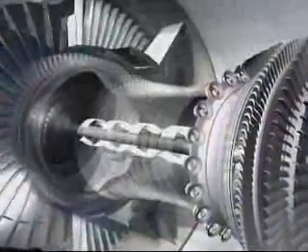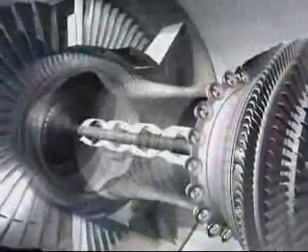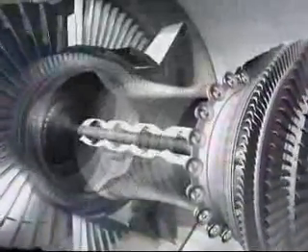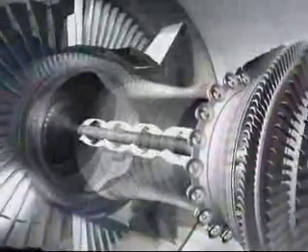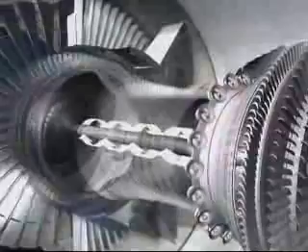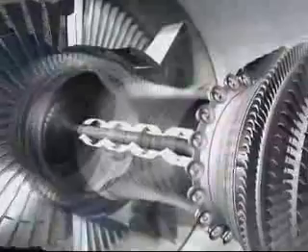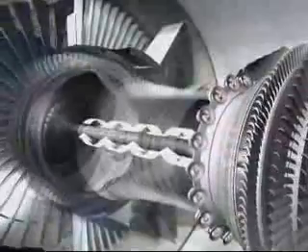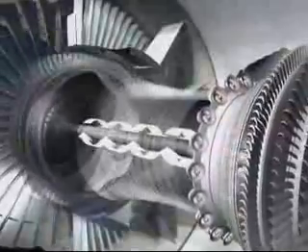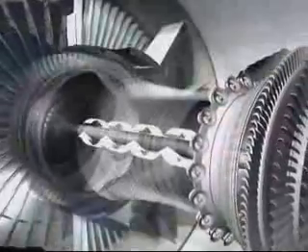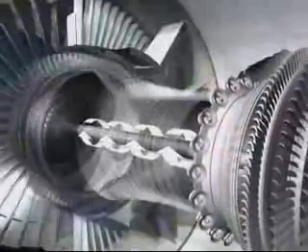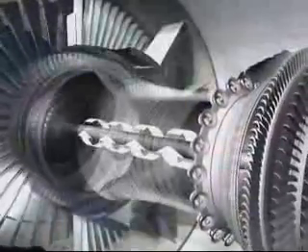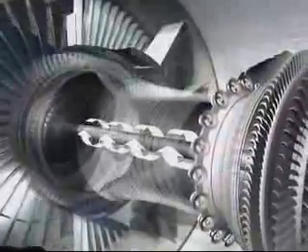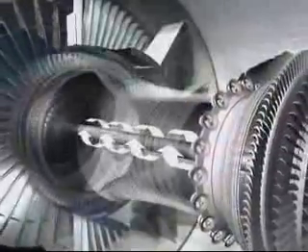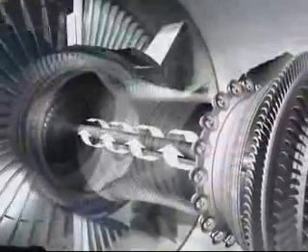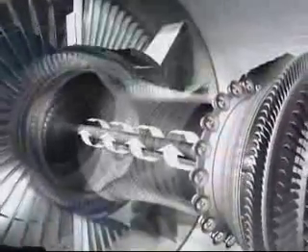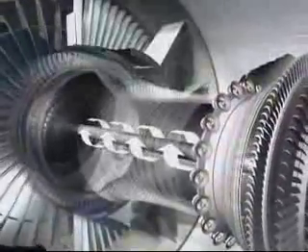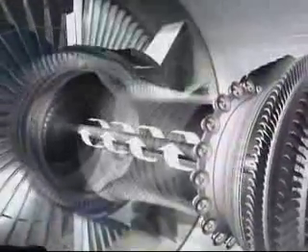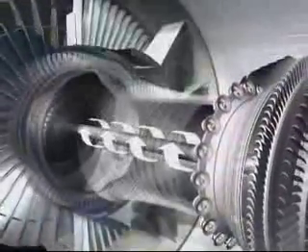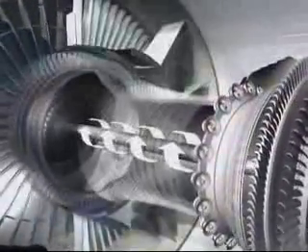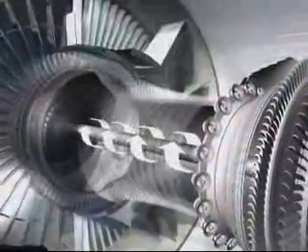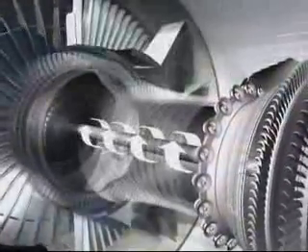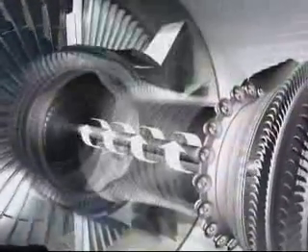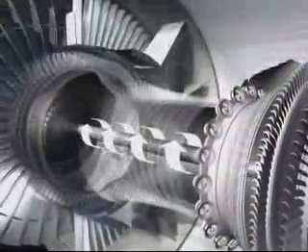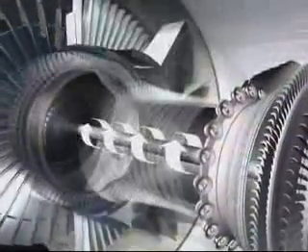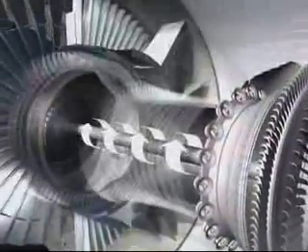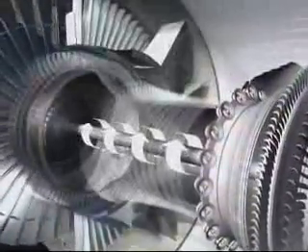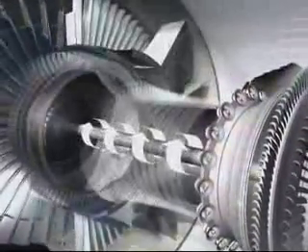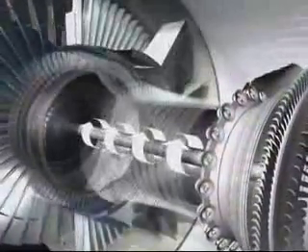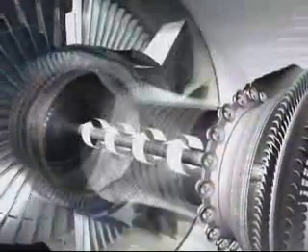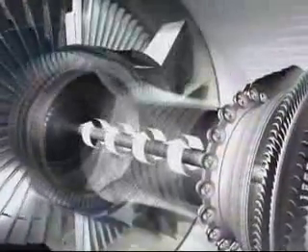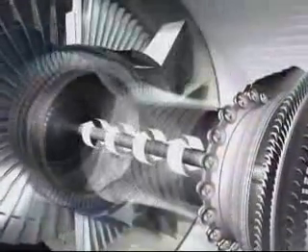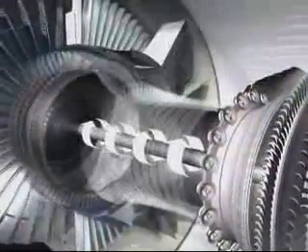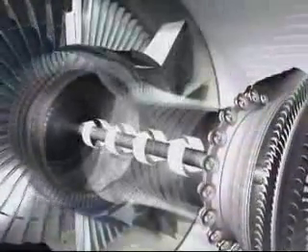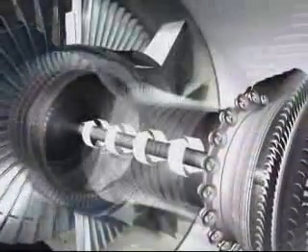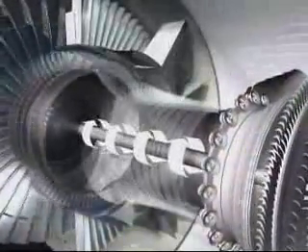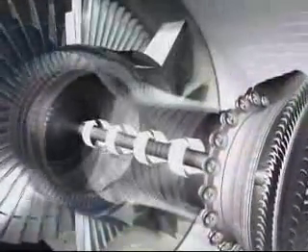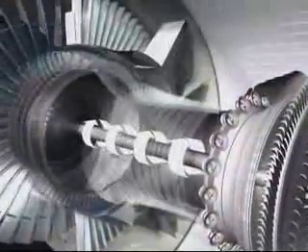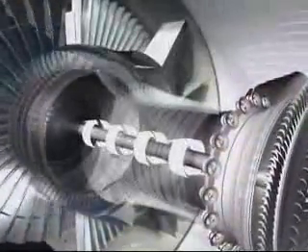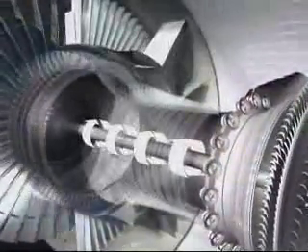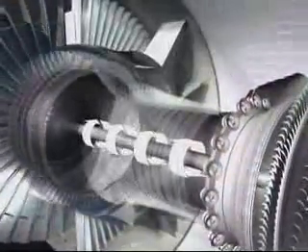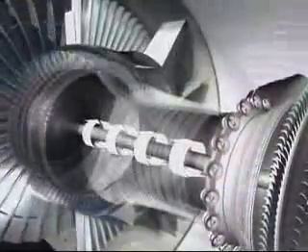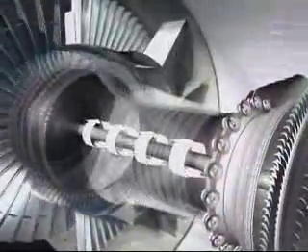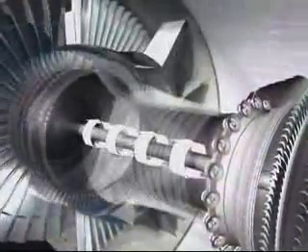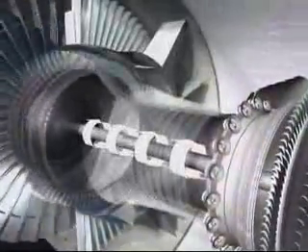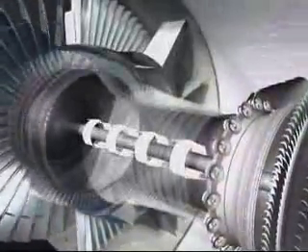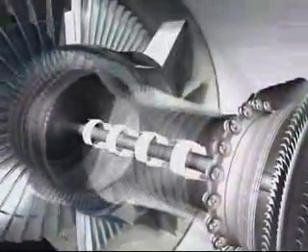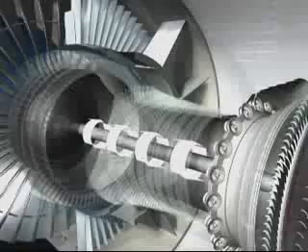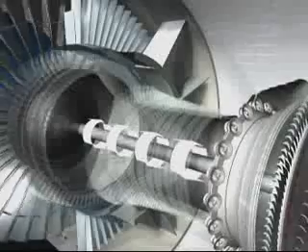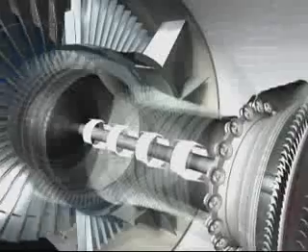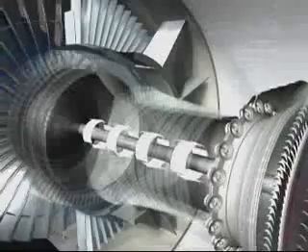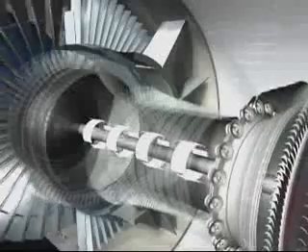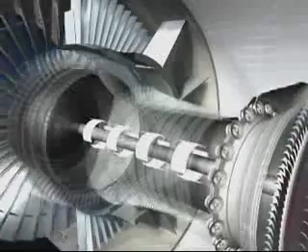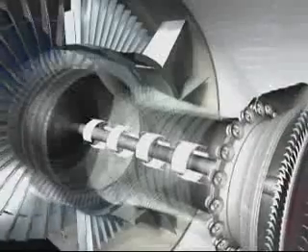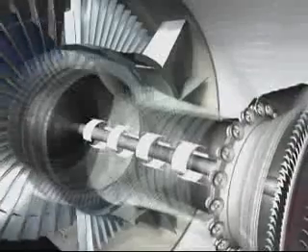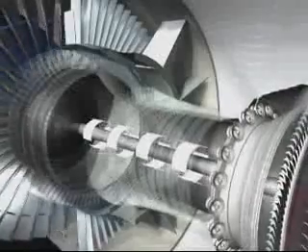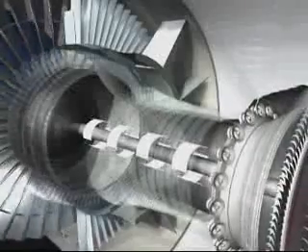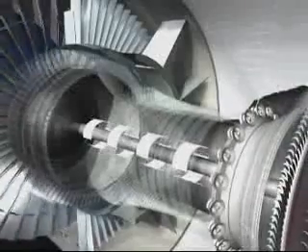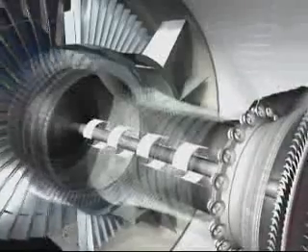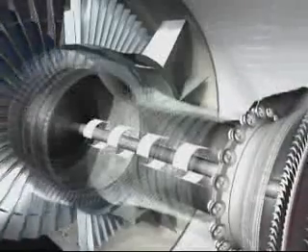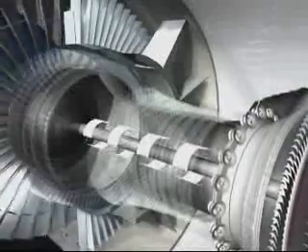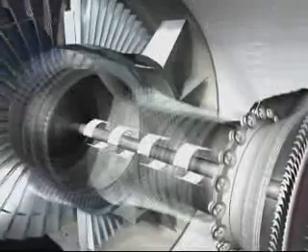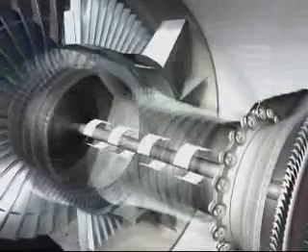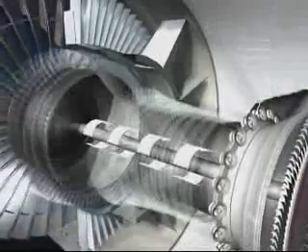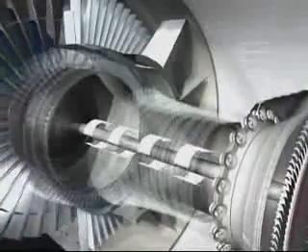The turbines, whose shafts ride within one another concentrically, in turn drive the fan and the two compressors. The air is then expelled through the primary duct, joining the air from the fan stream.